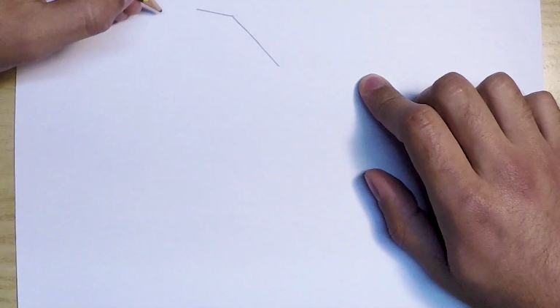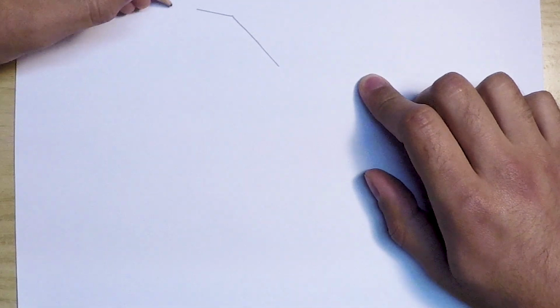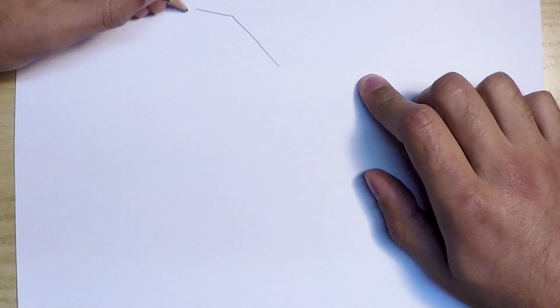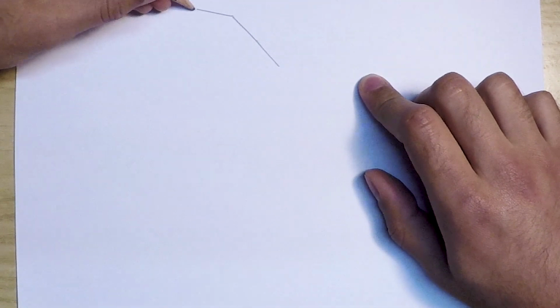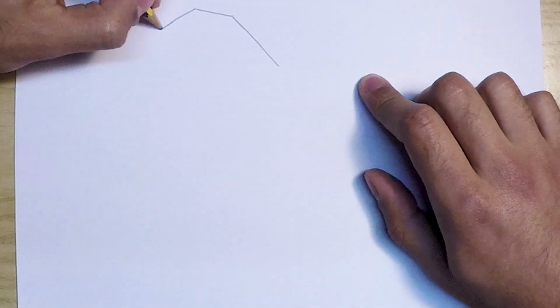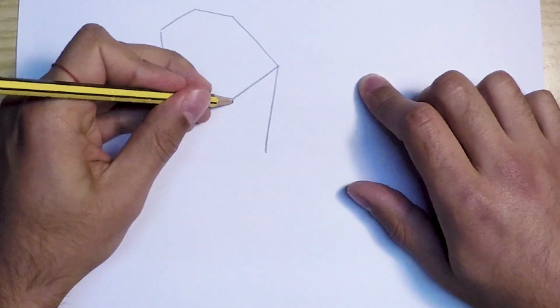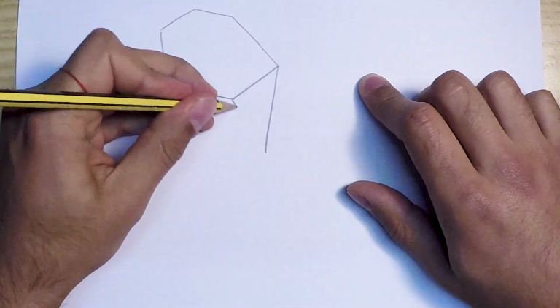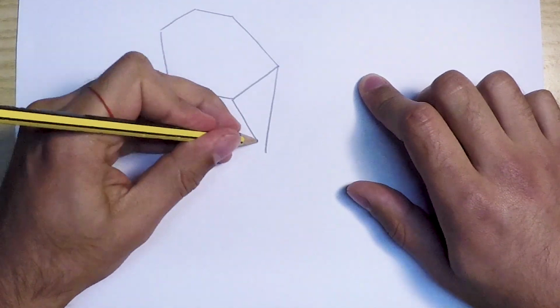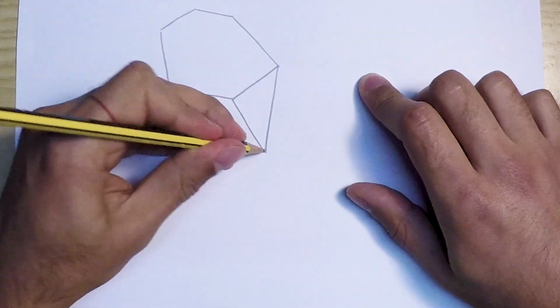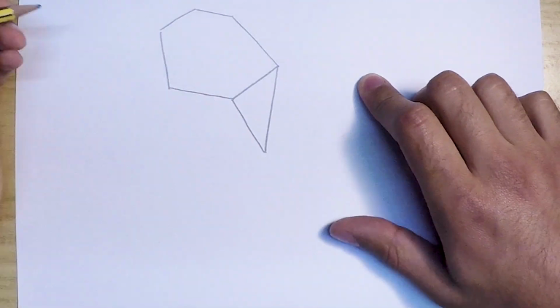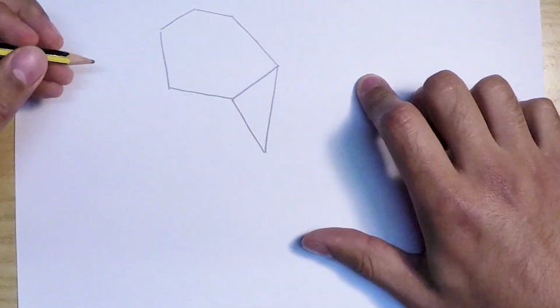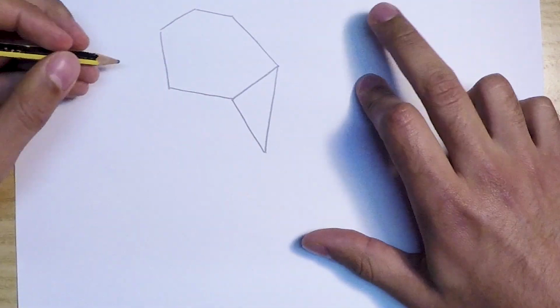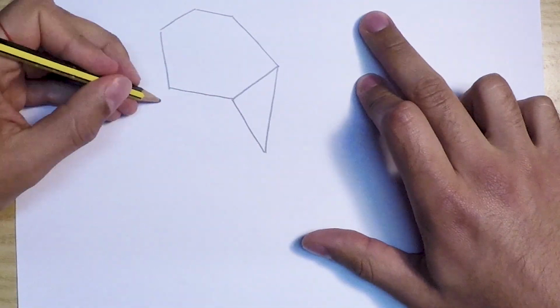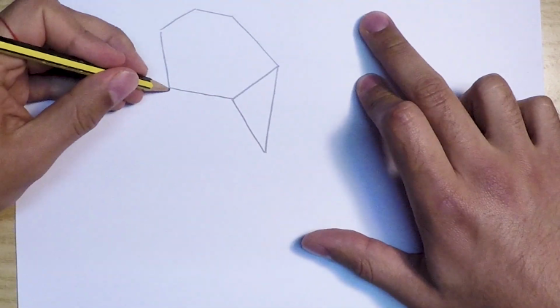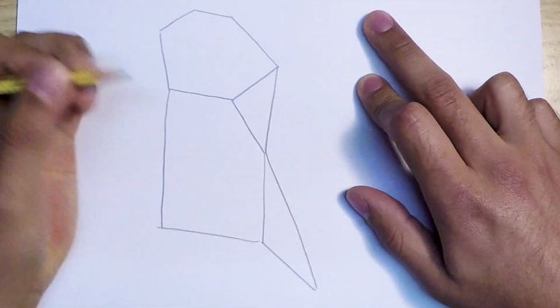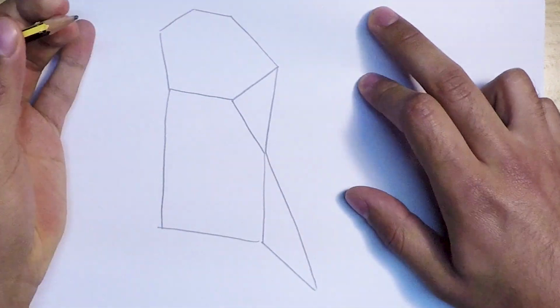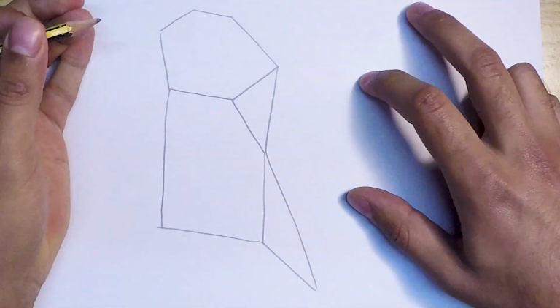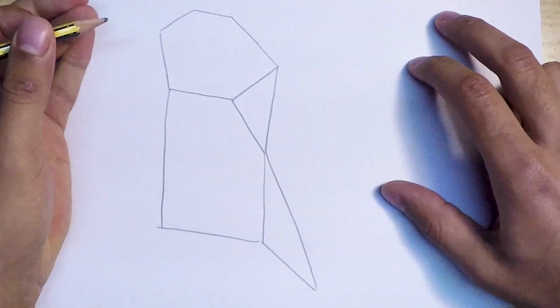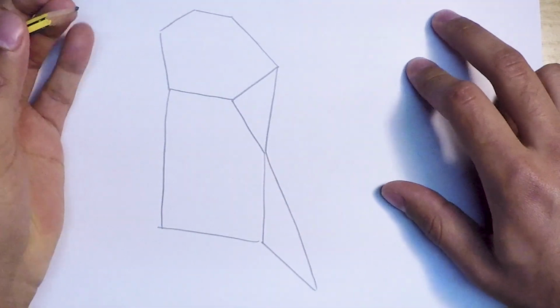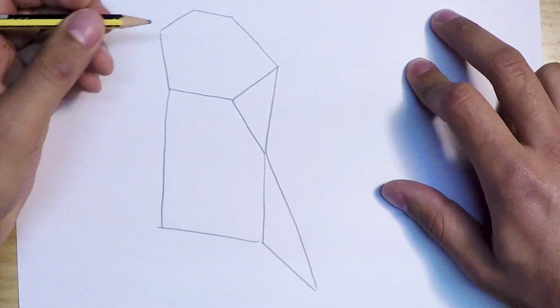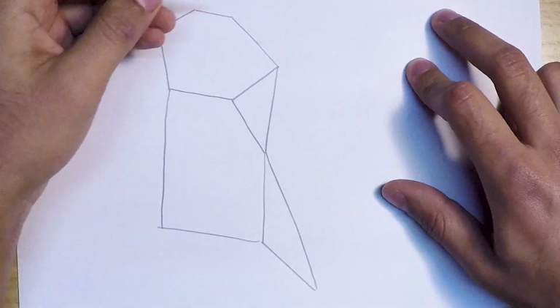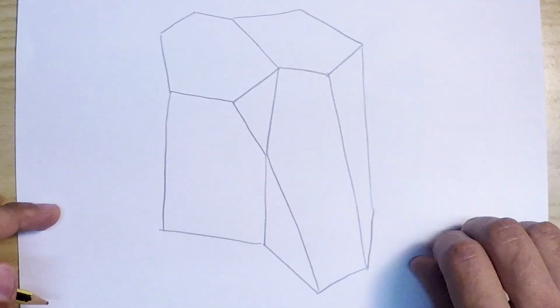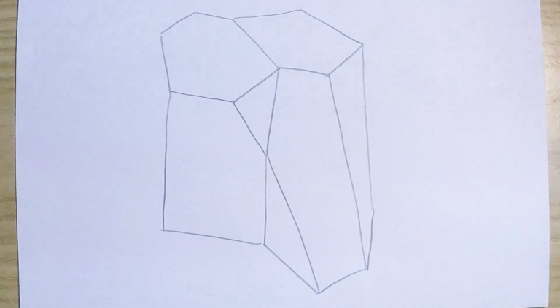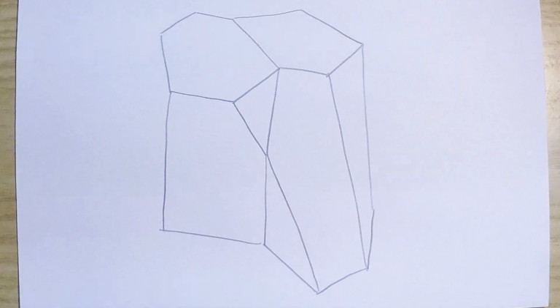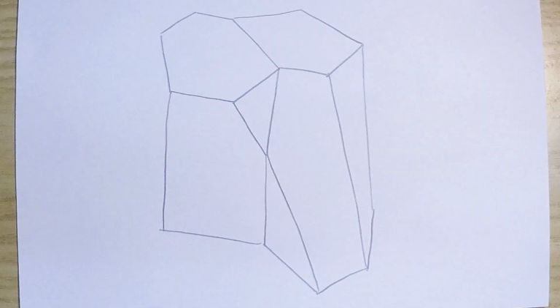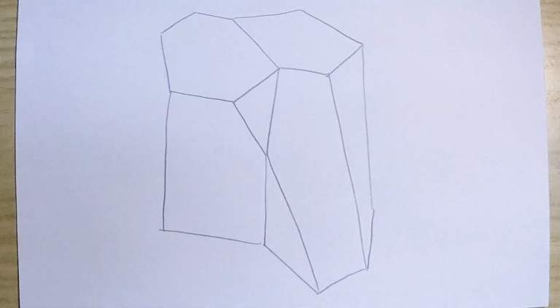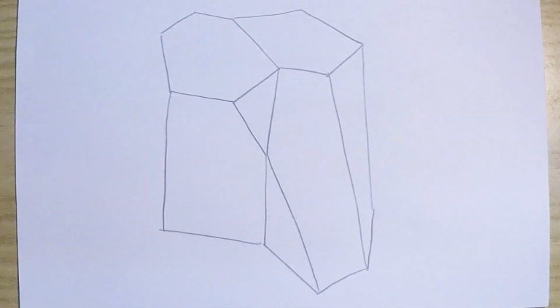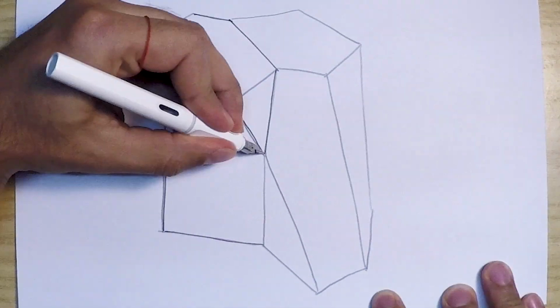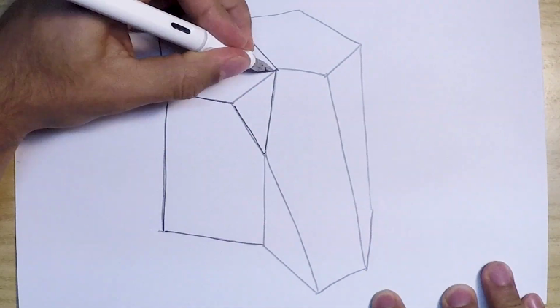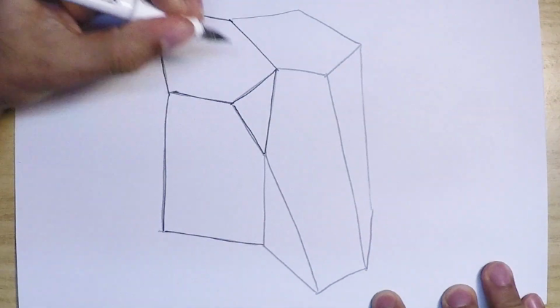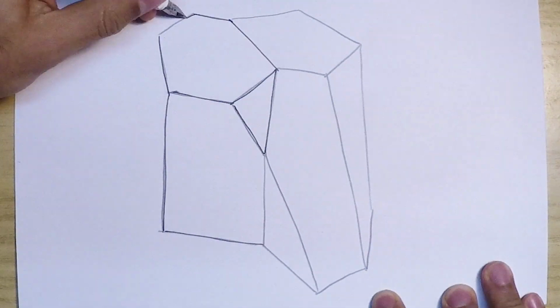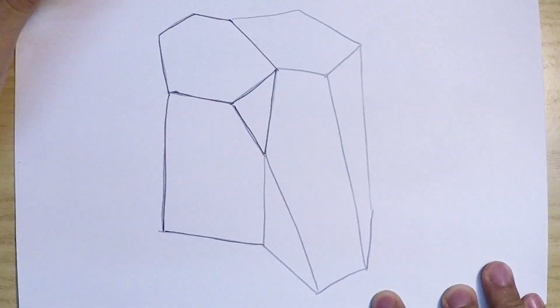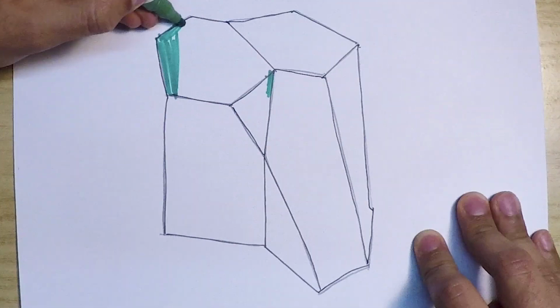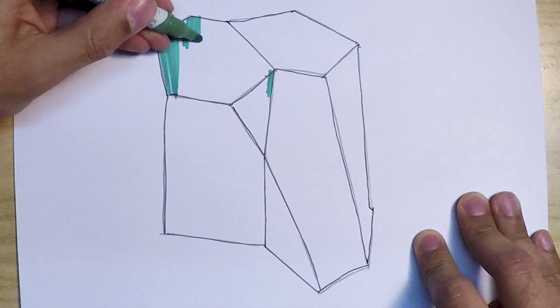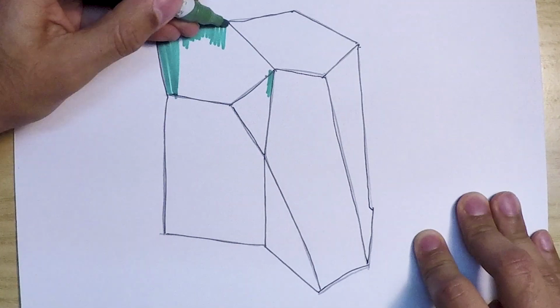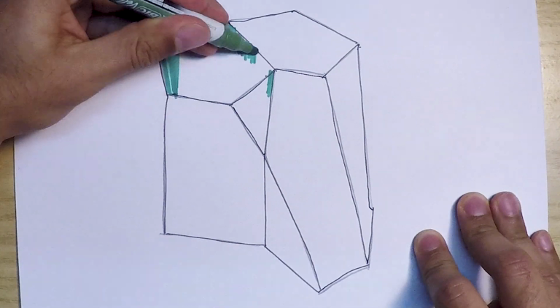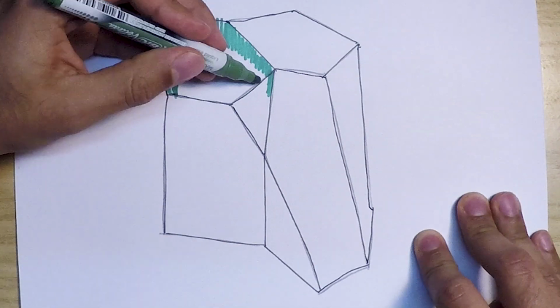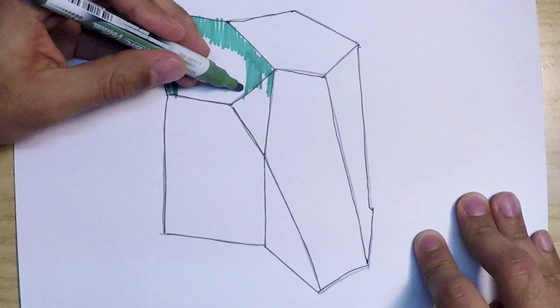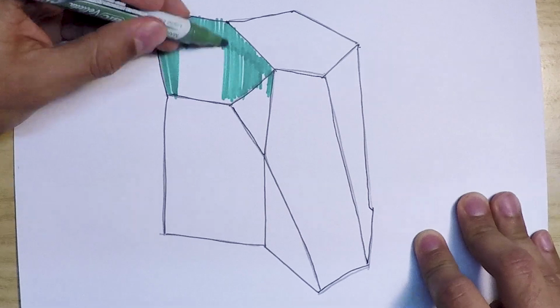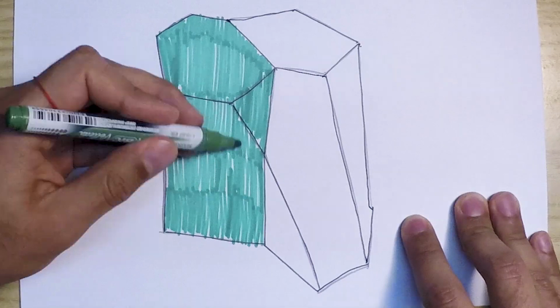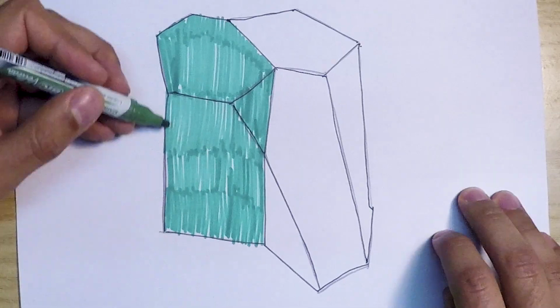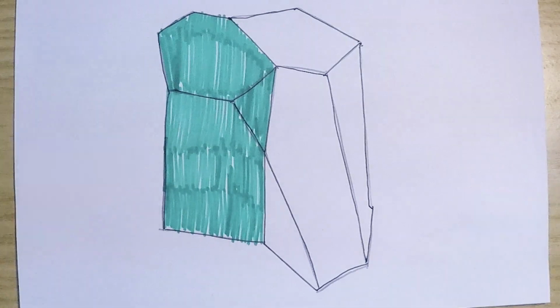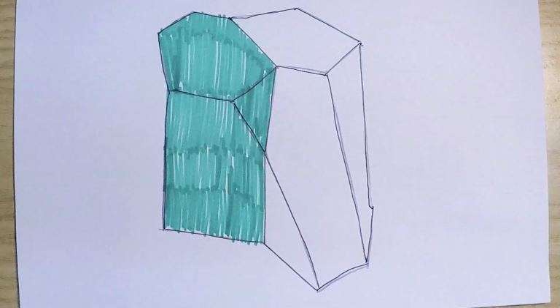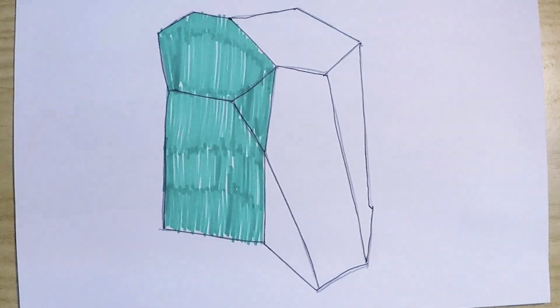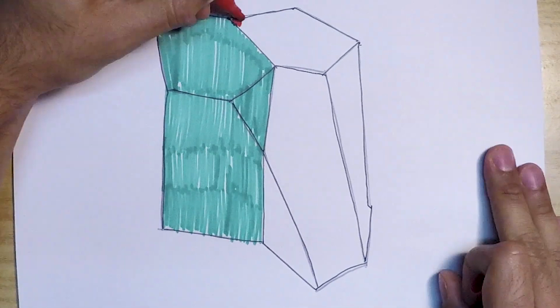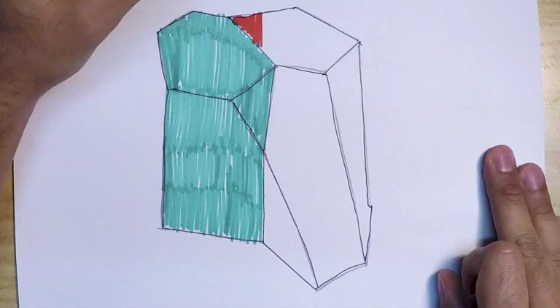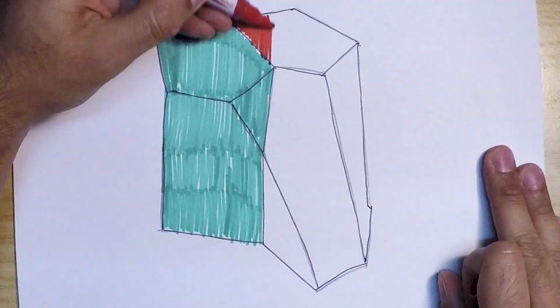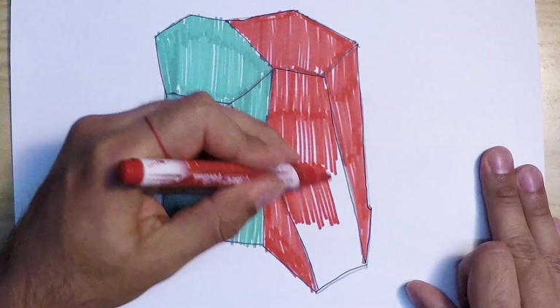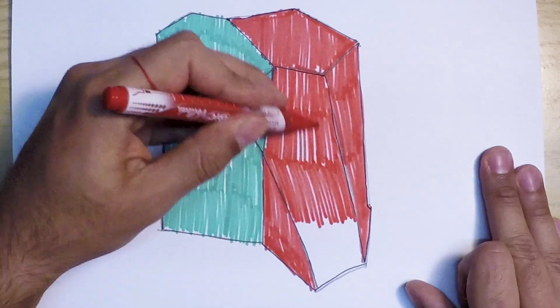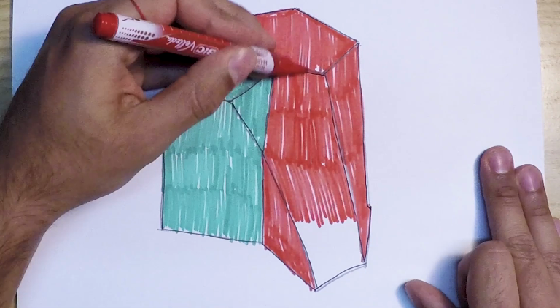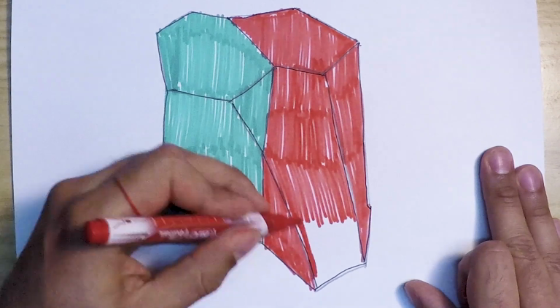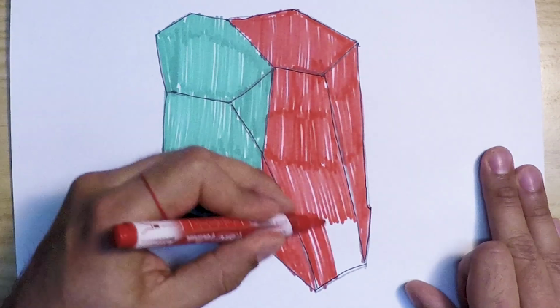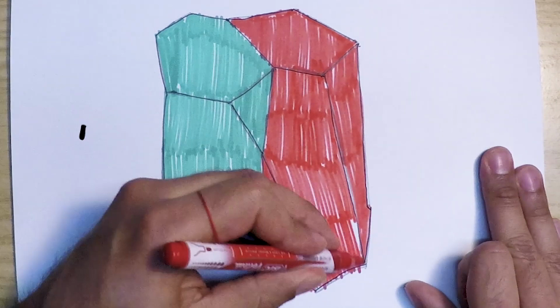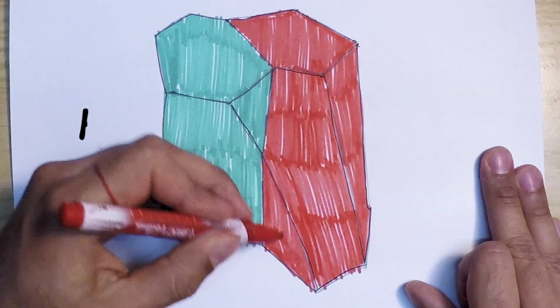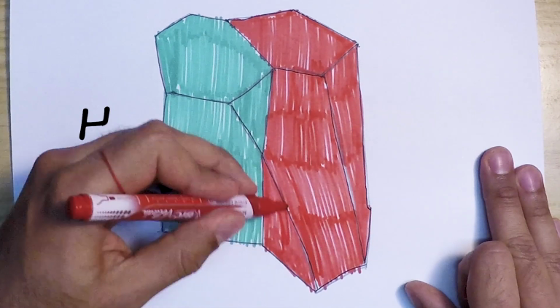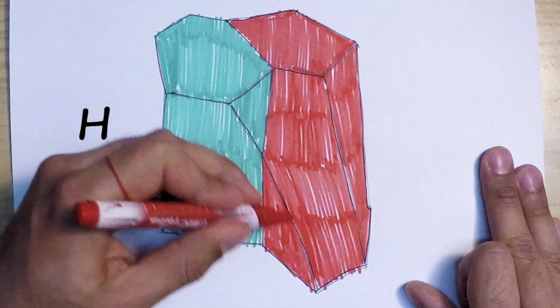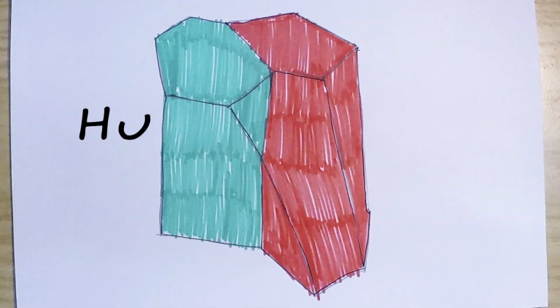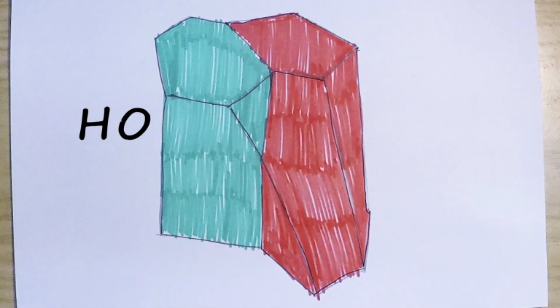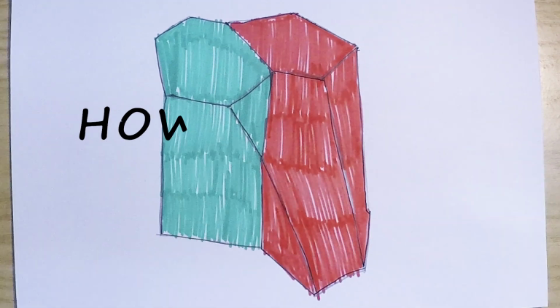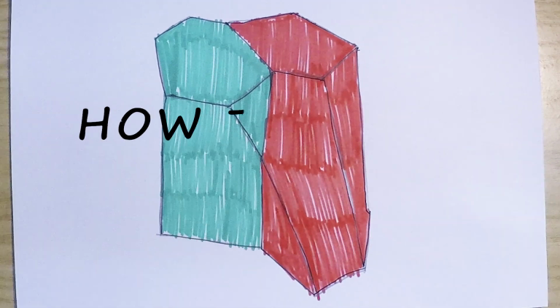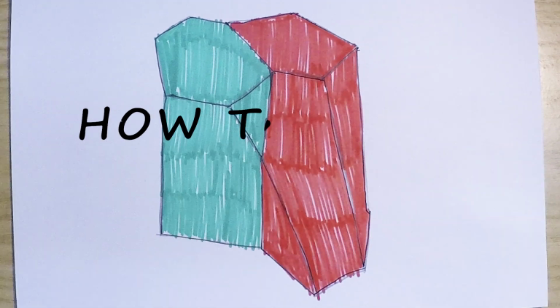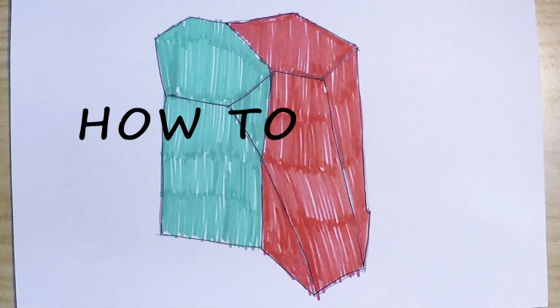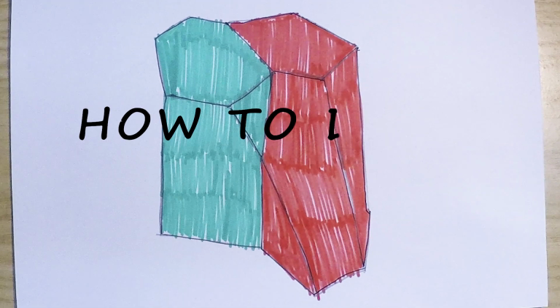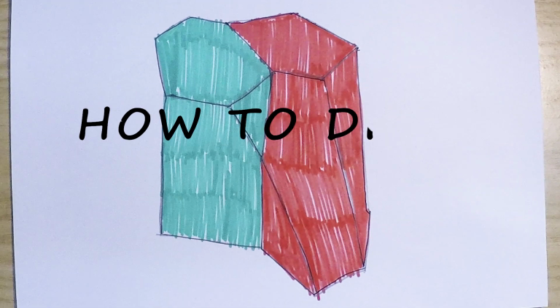Hello and welcome to How To Draw Stuff. Today we're going to show you how to draw the 3D shape known as a Scuttoid. Let's see how it starts.